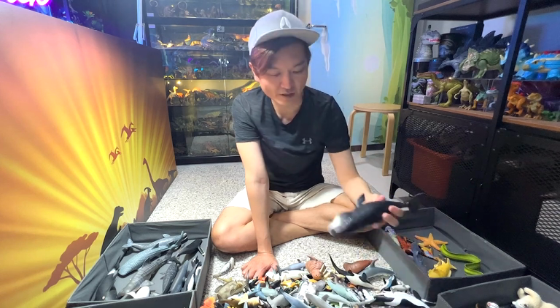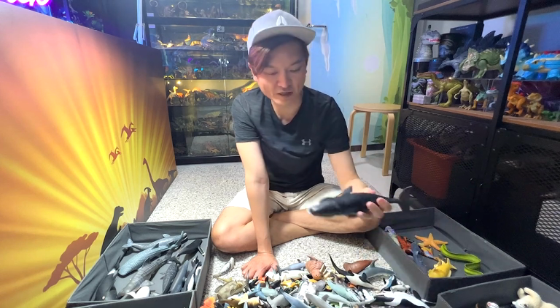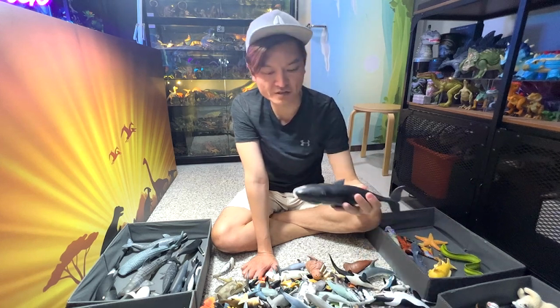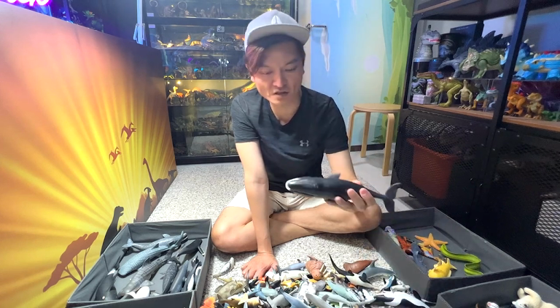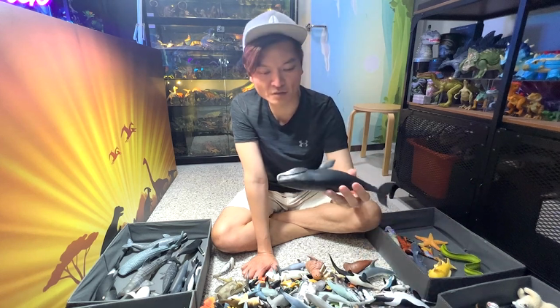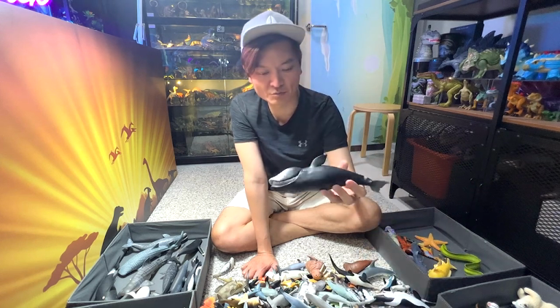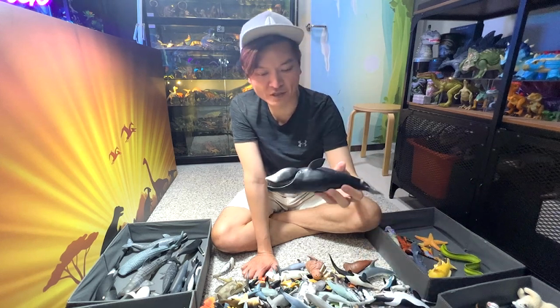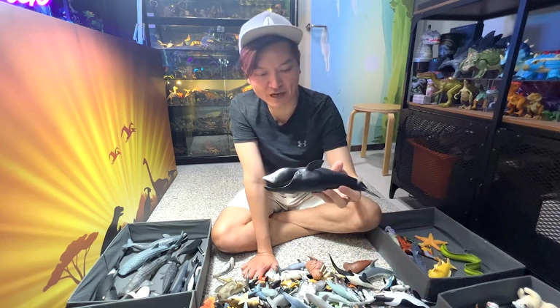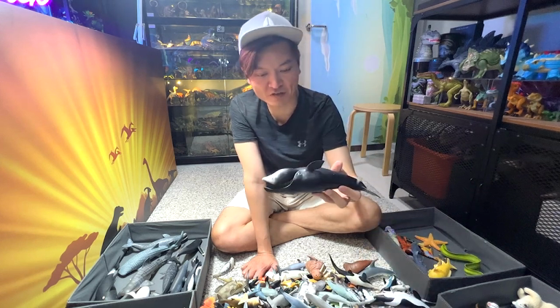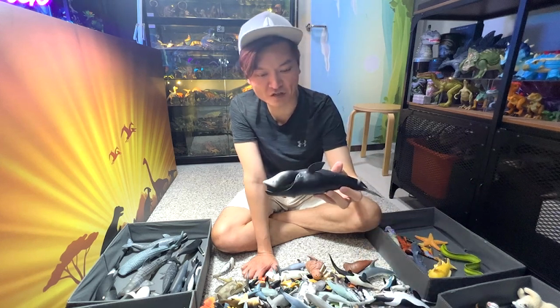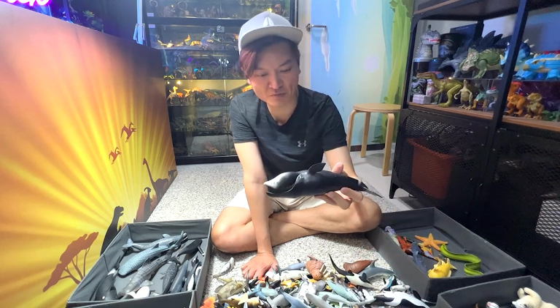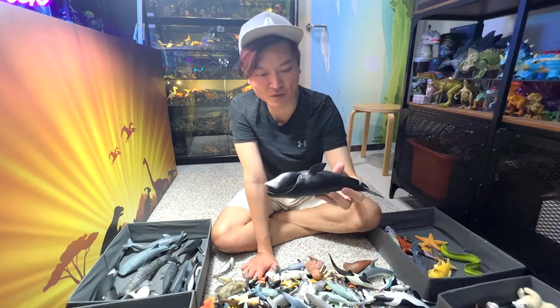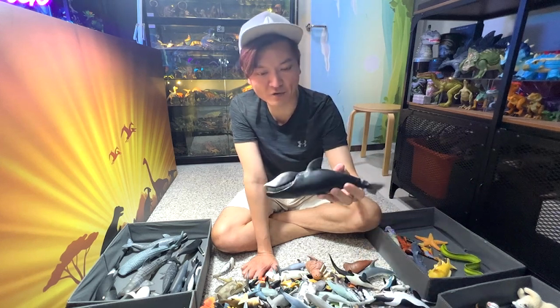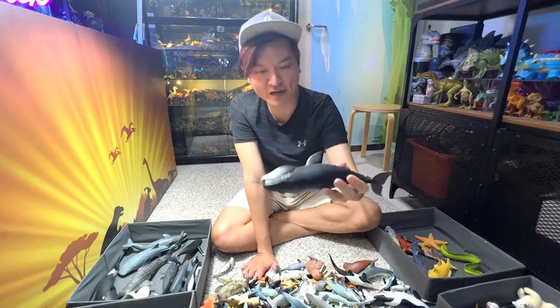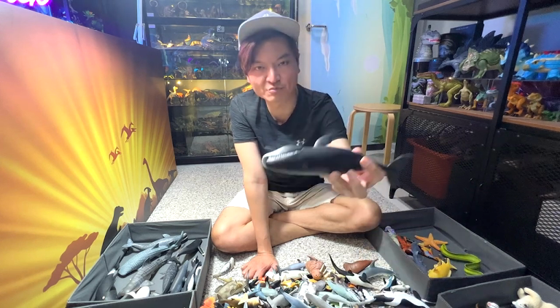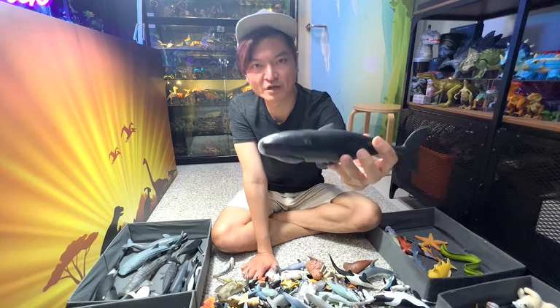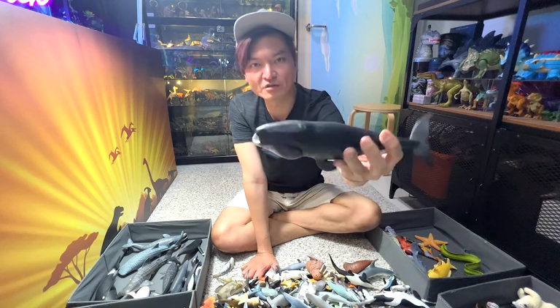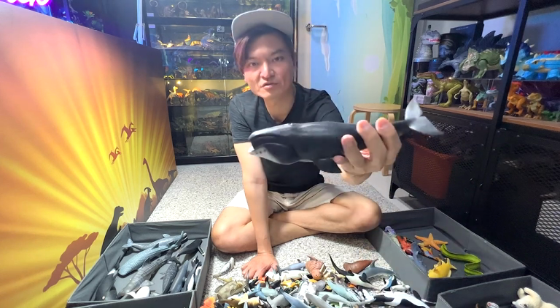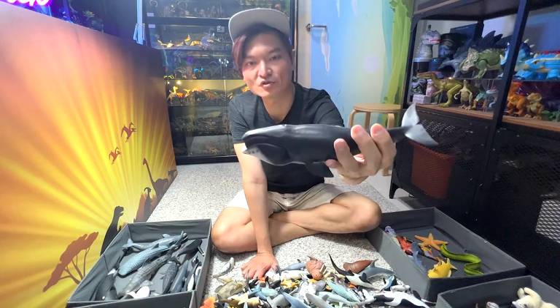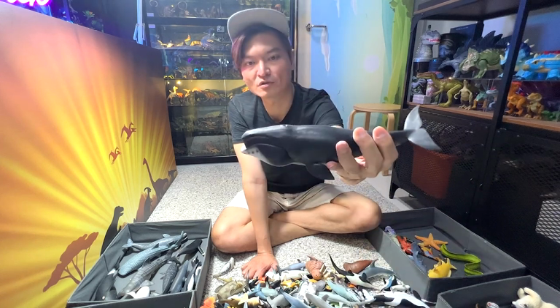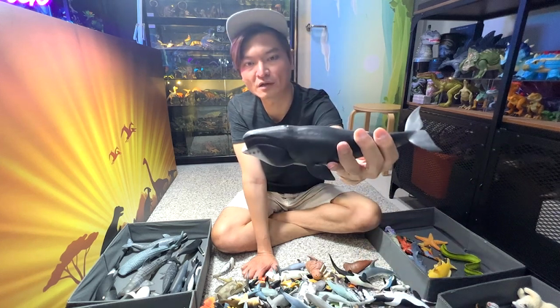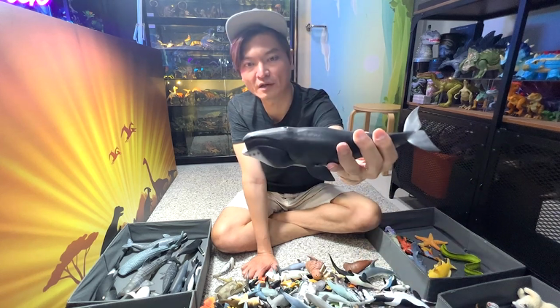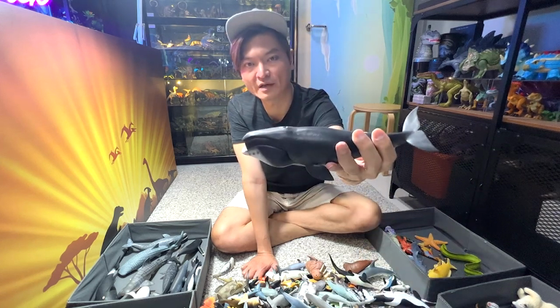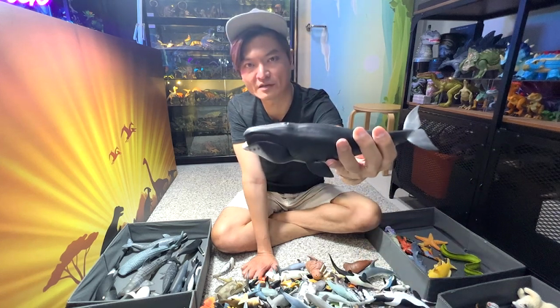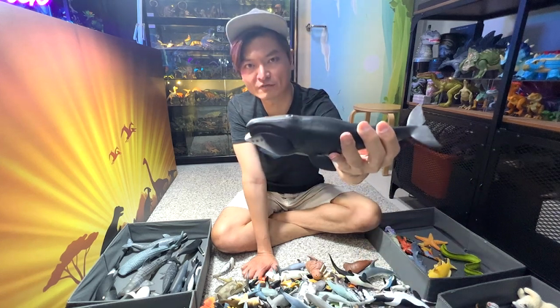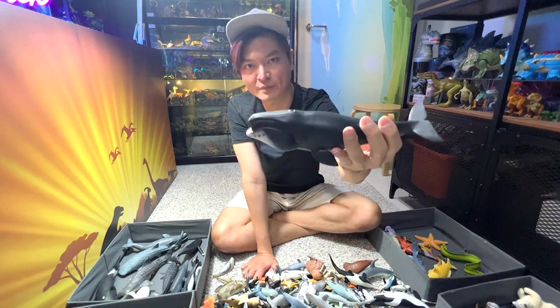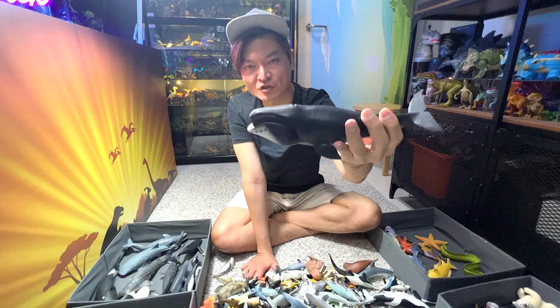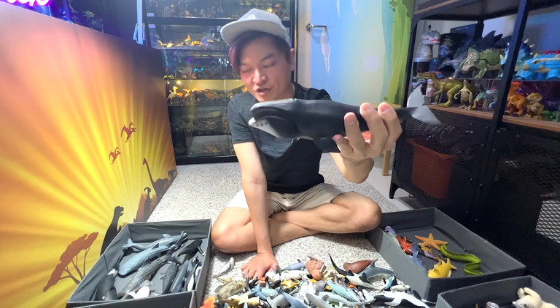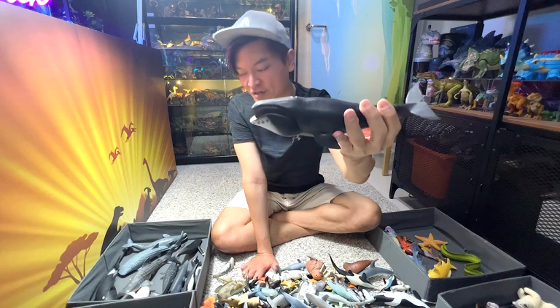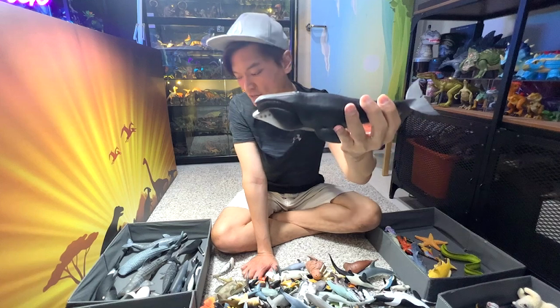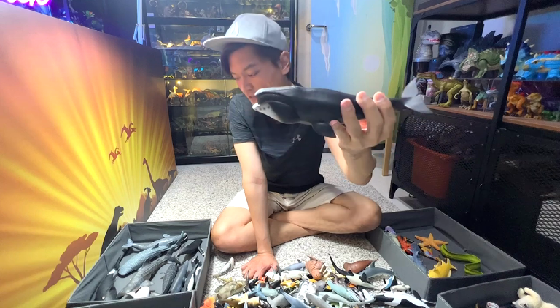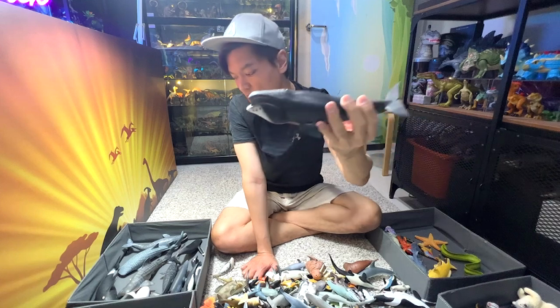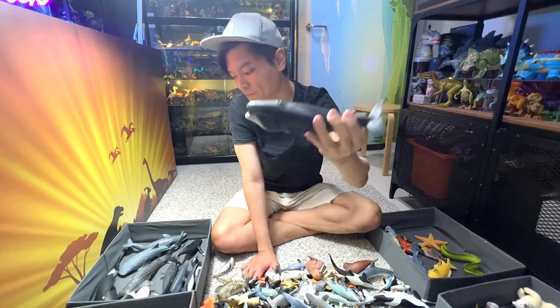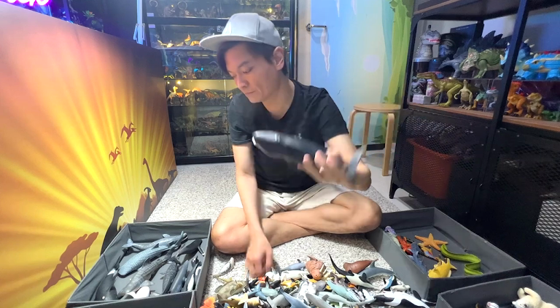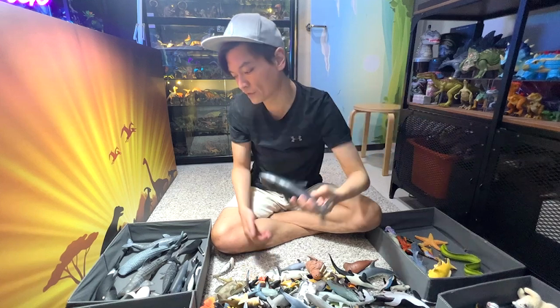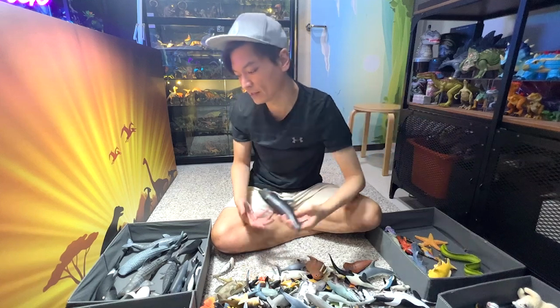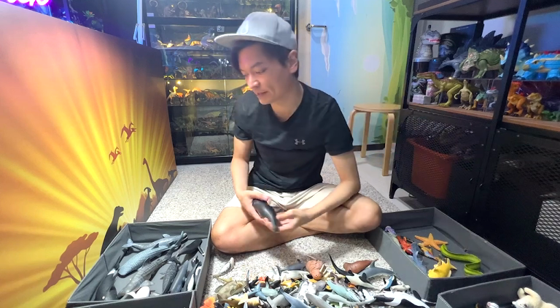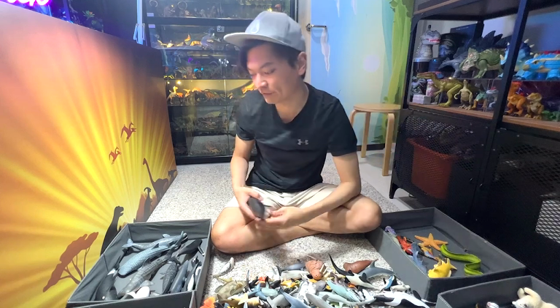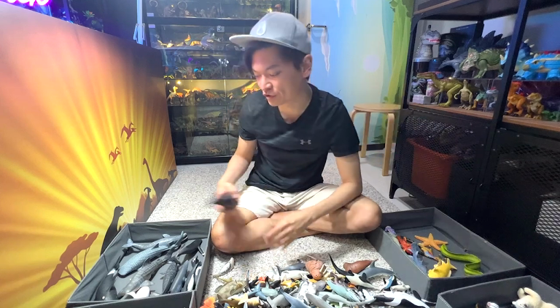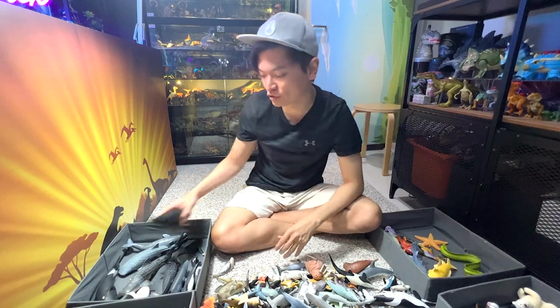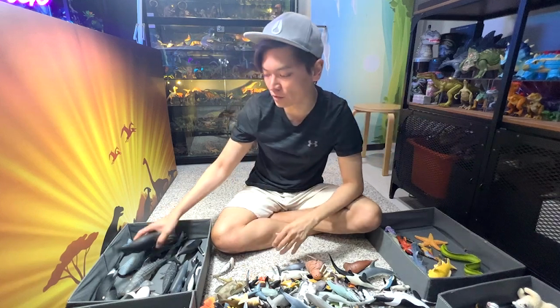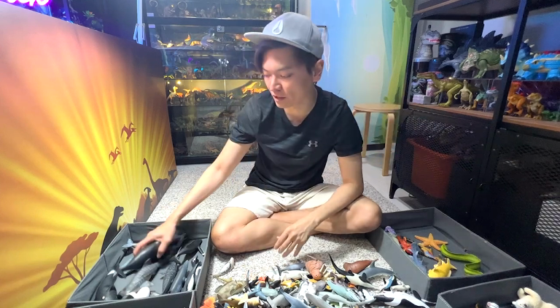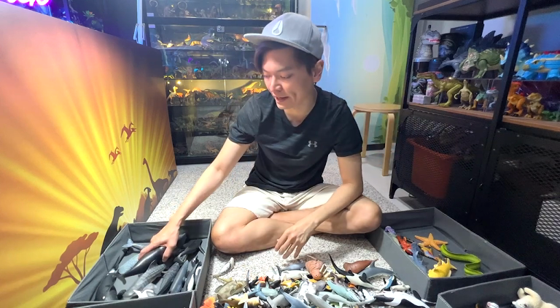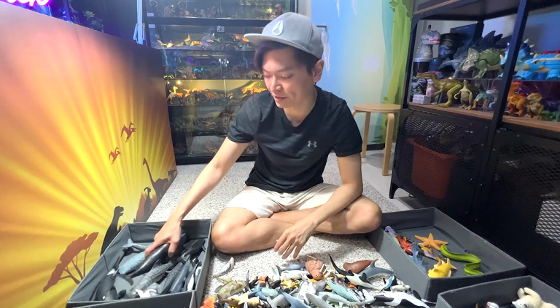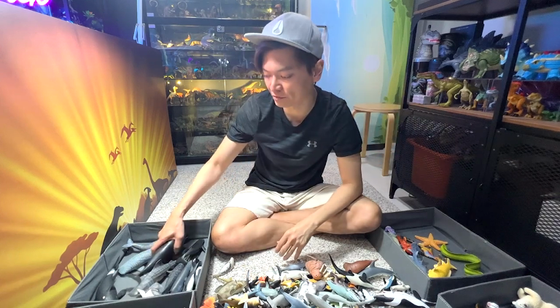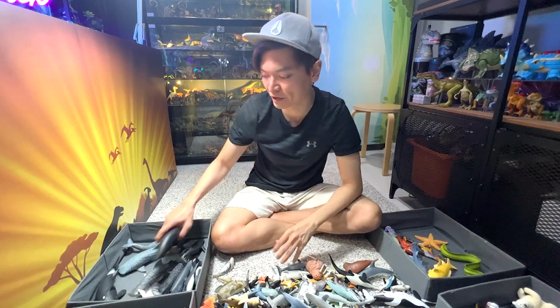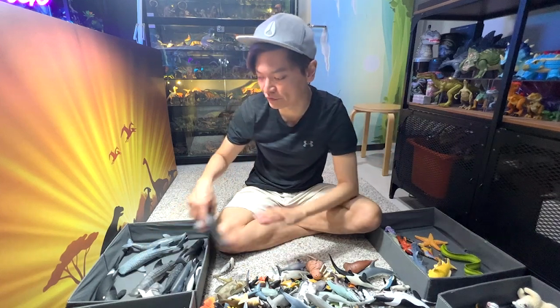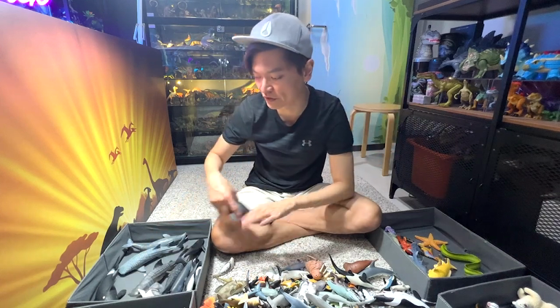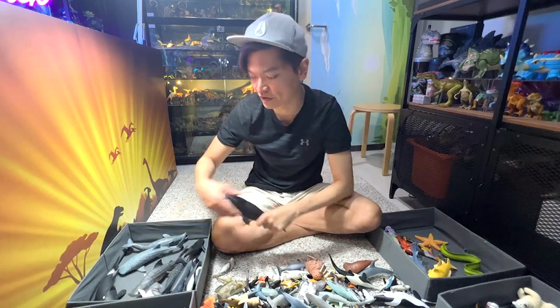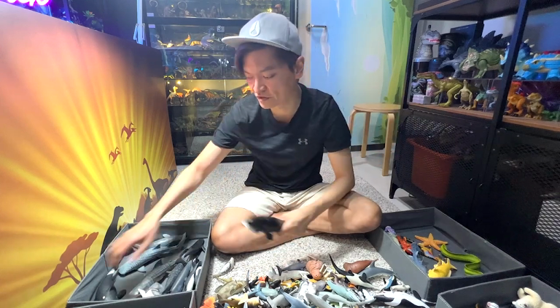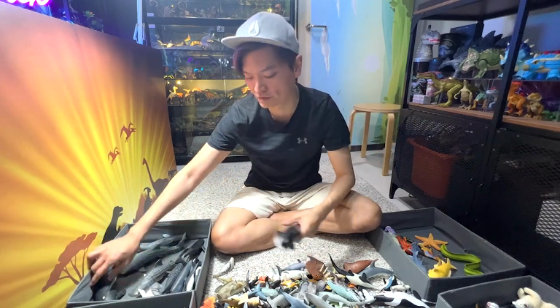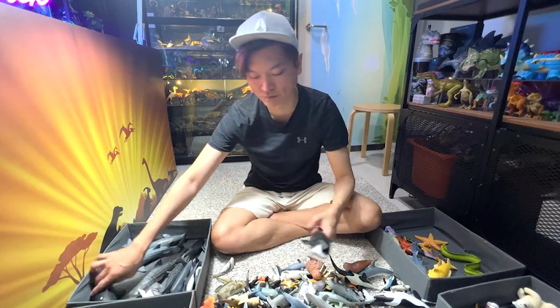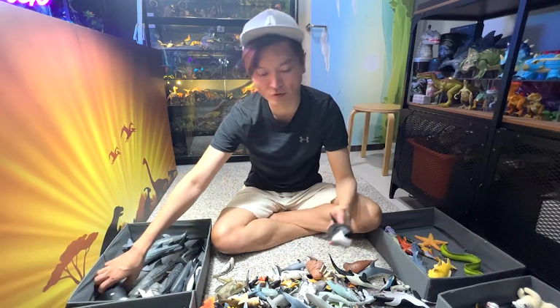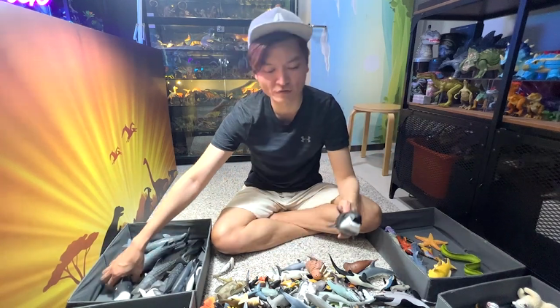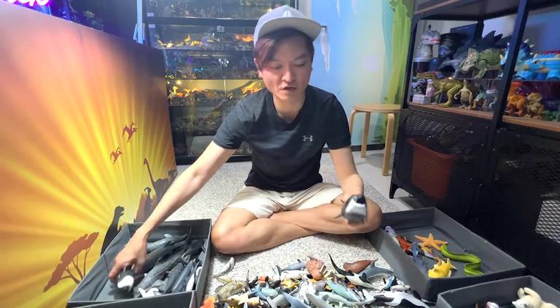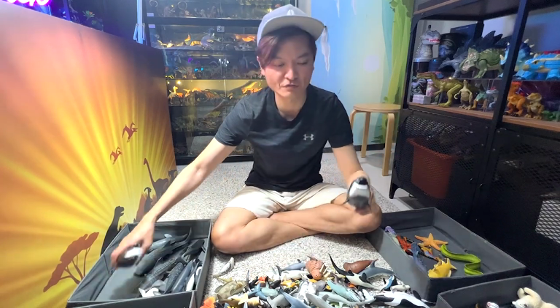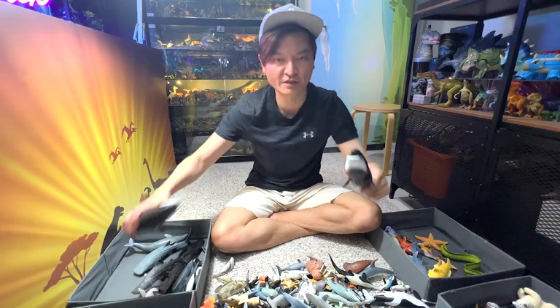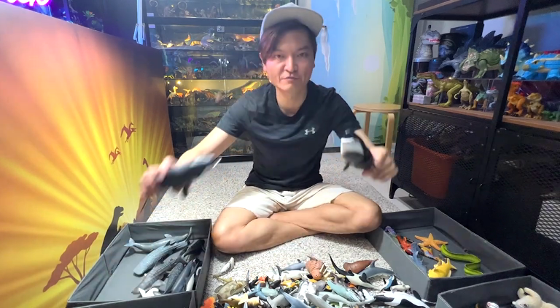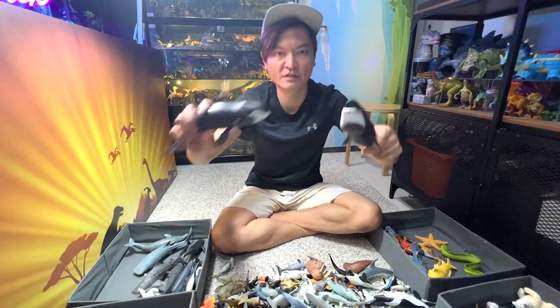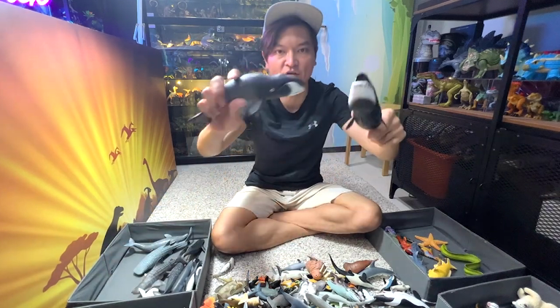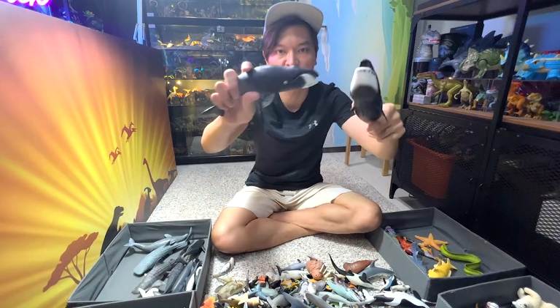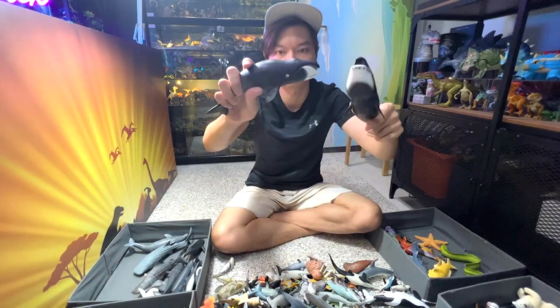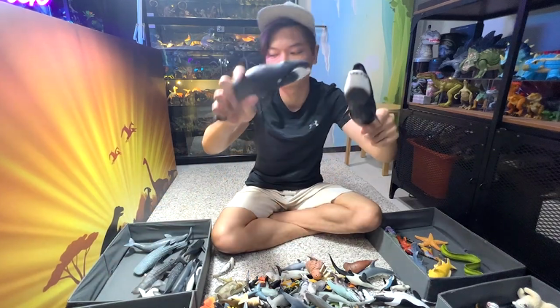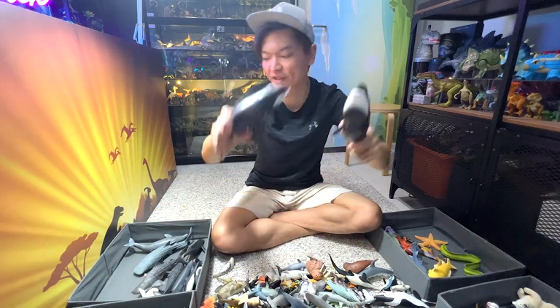And we have another bowhead whale. As I've mentioned, I have two bowhead whale figures — both are really, really awesome looking.